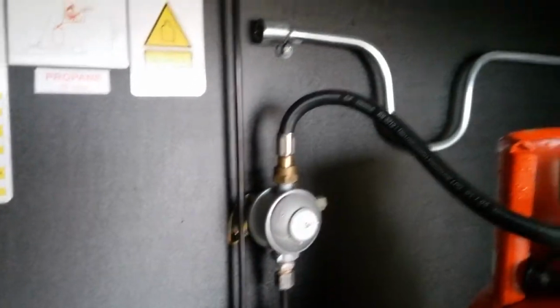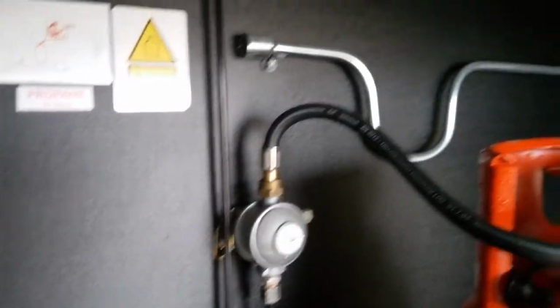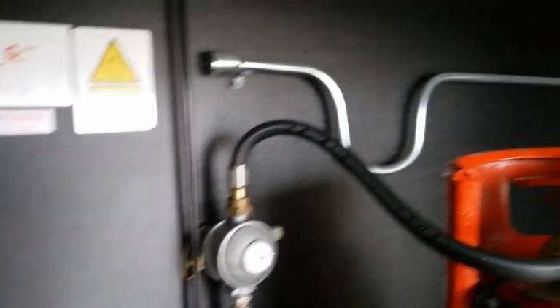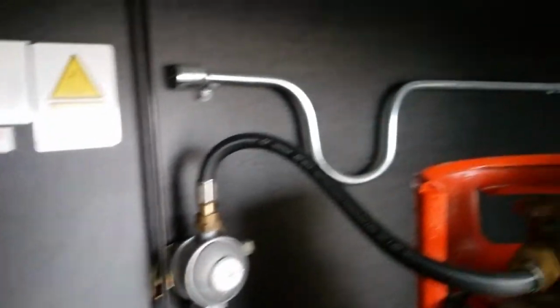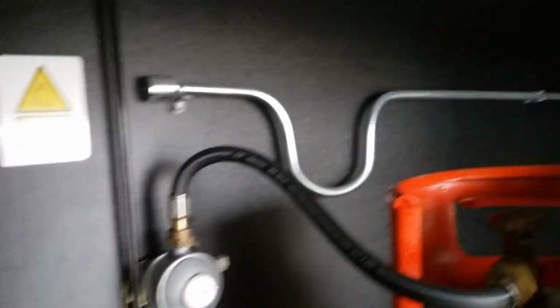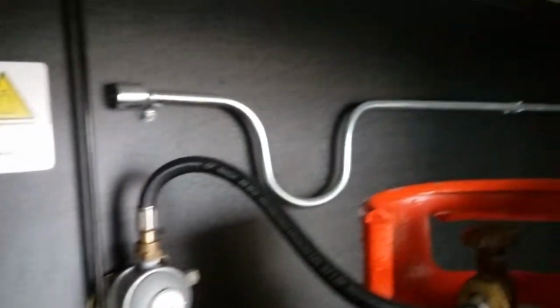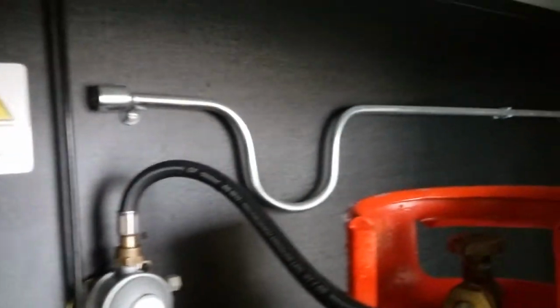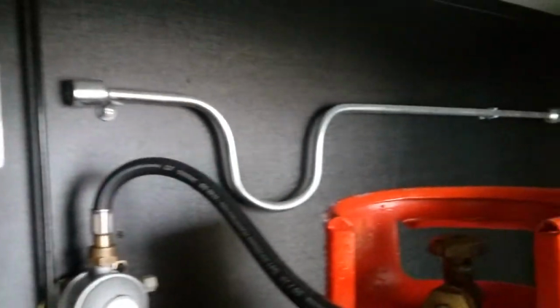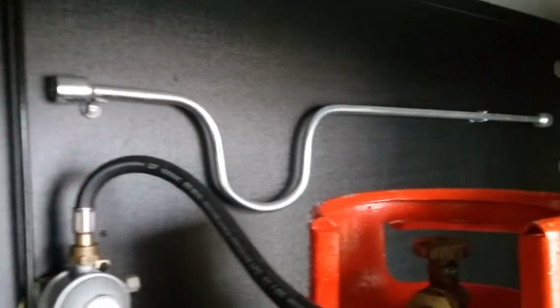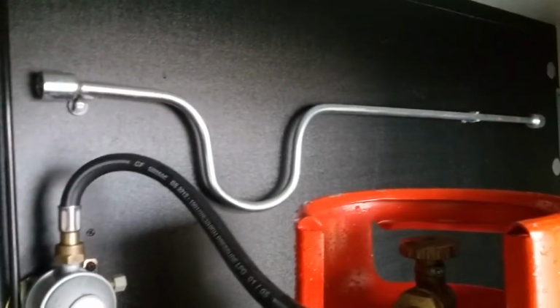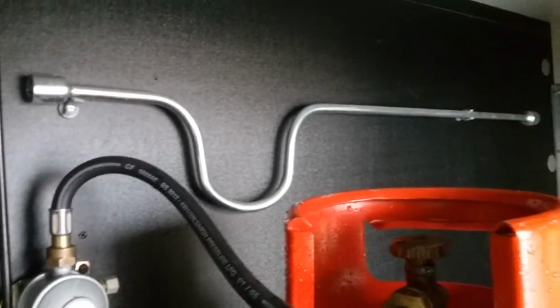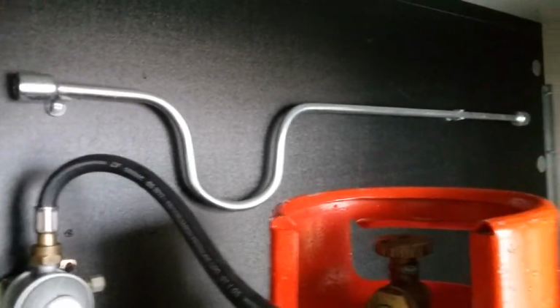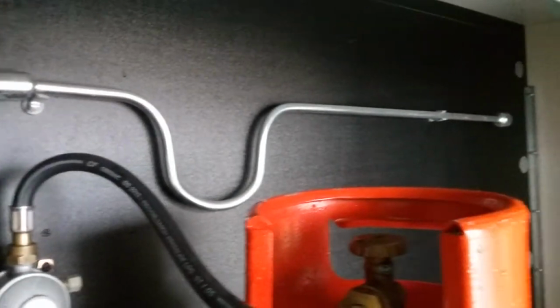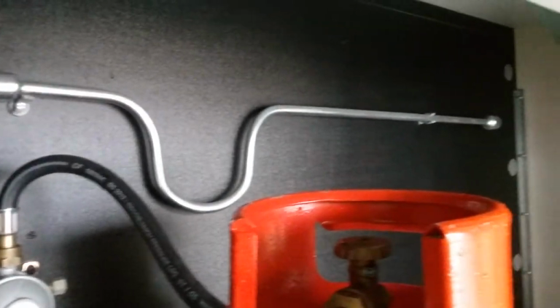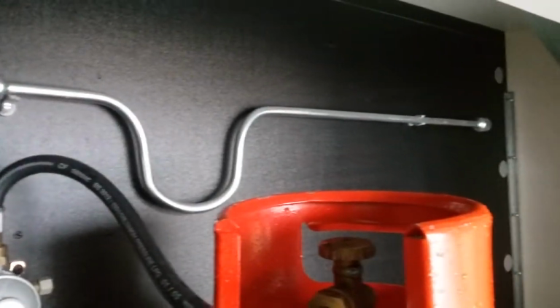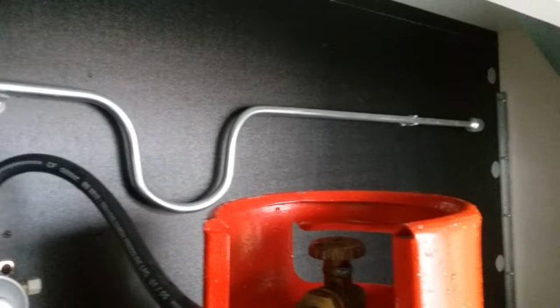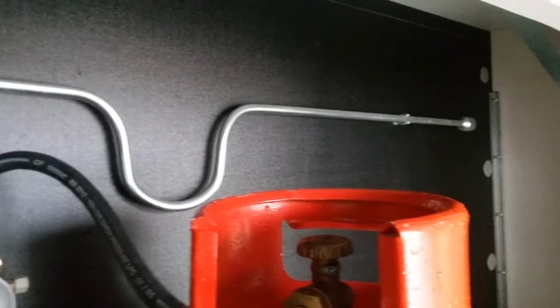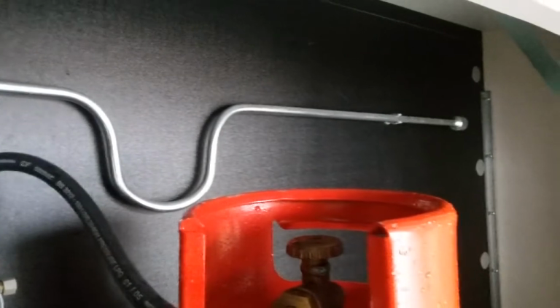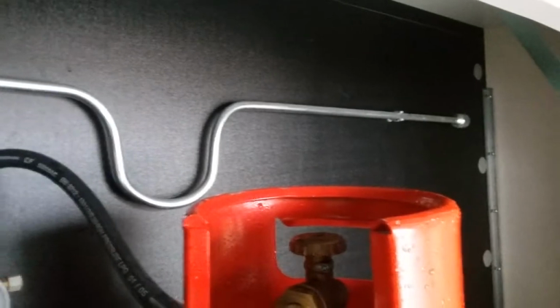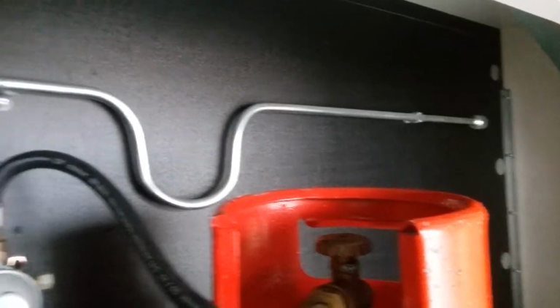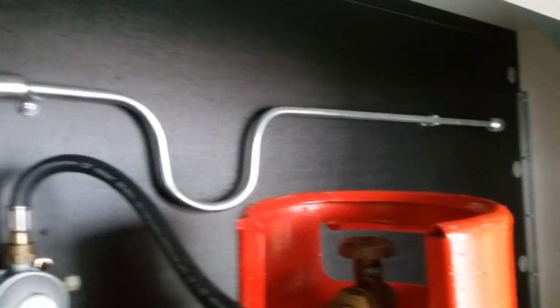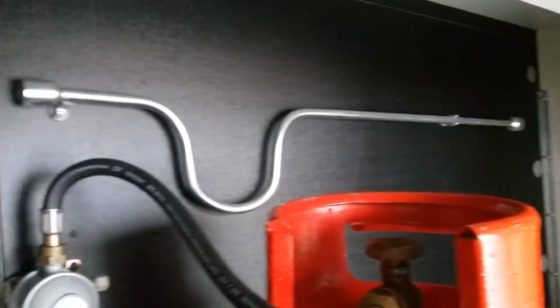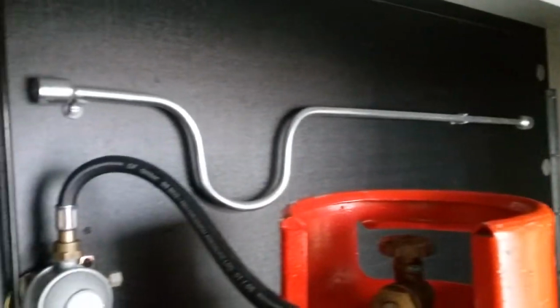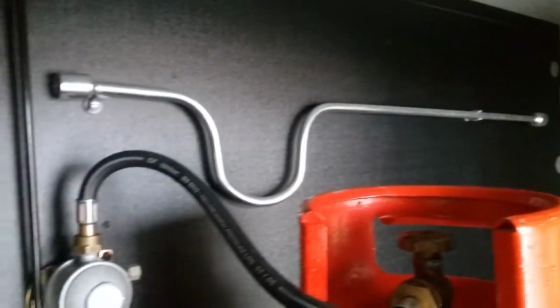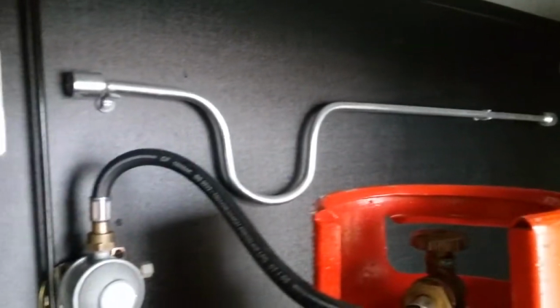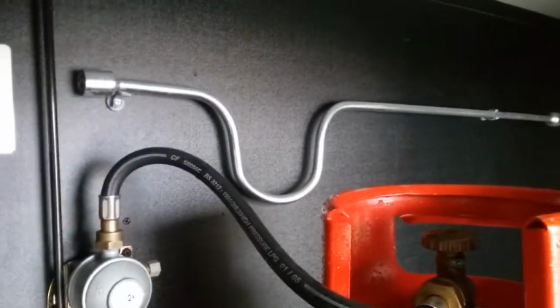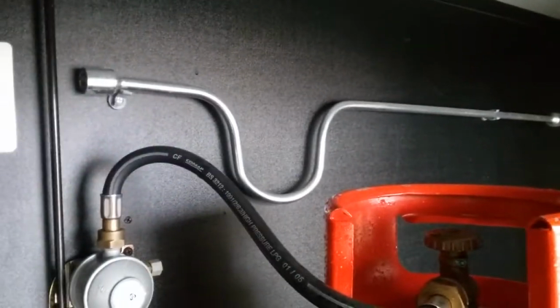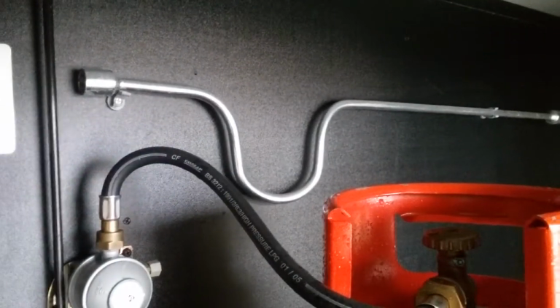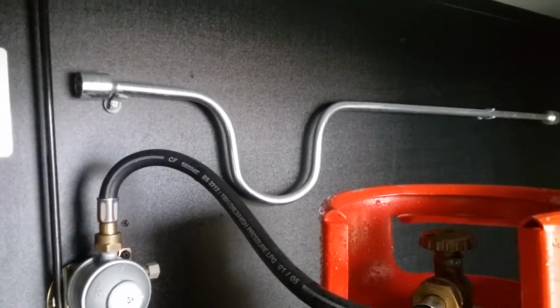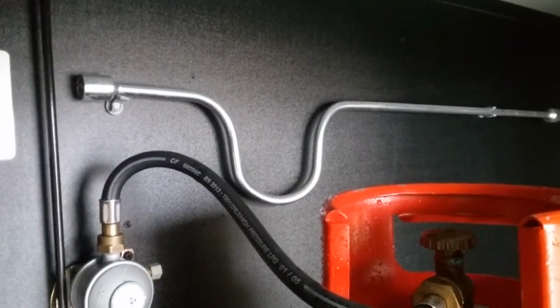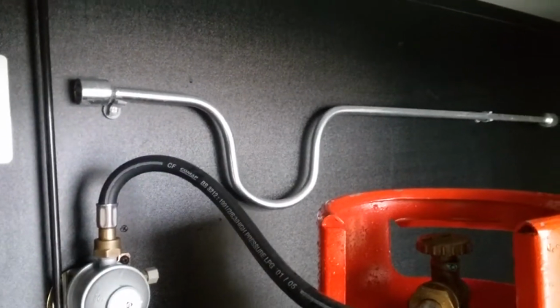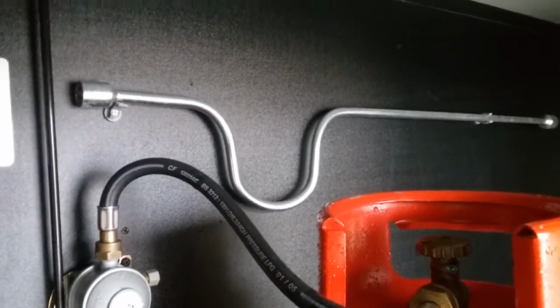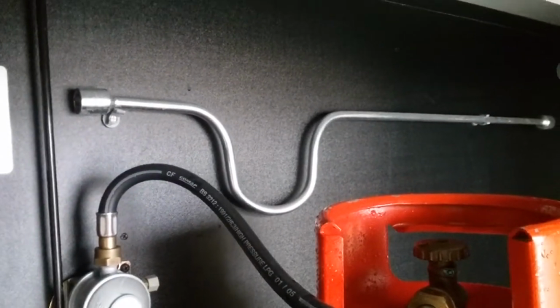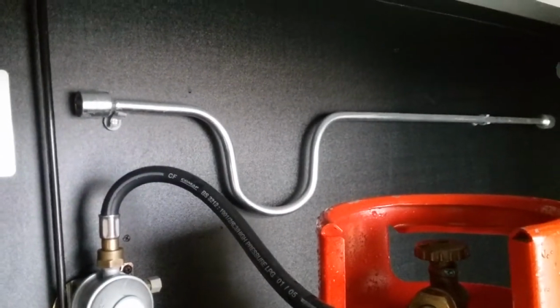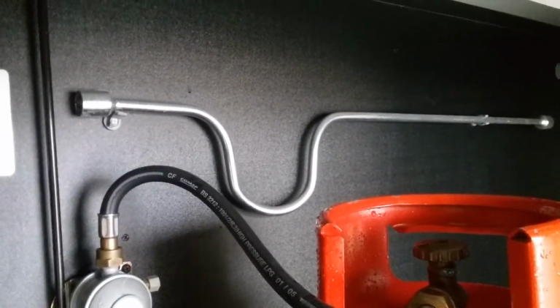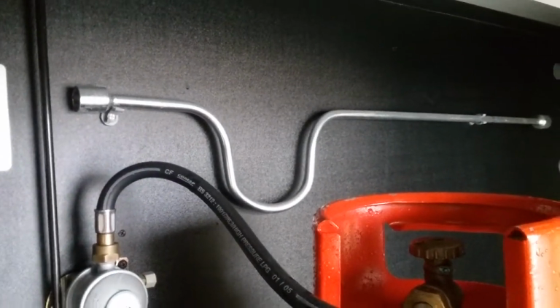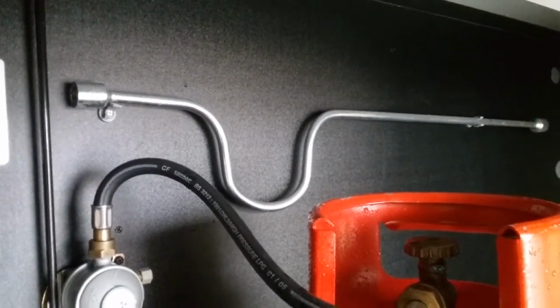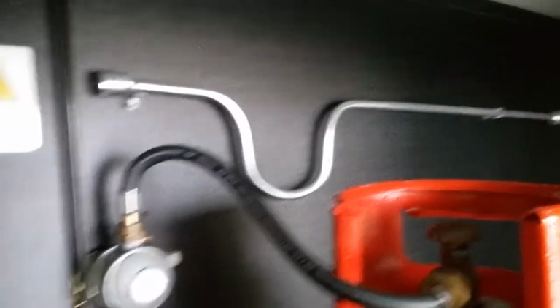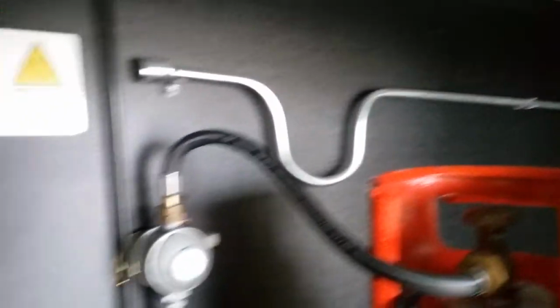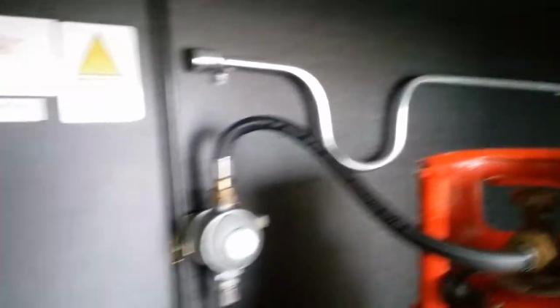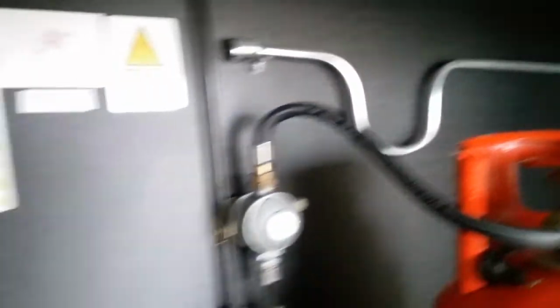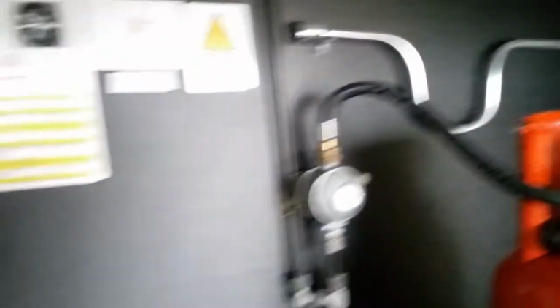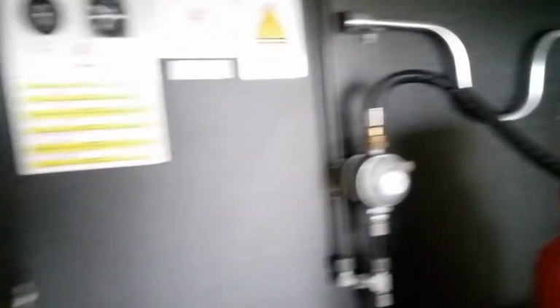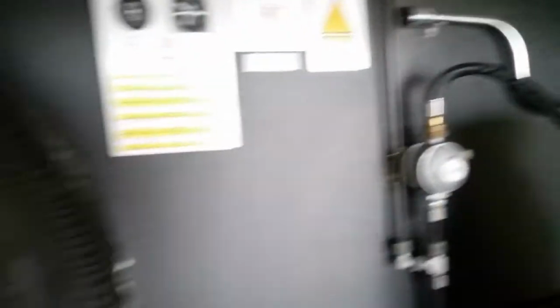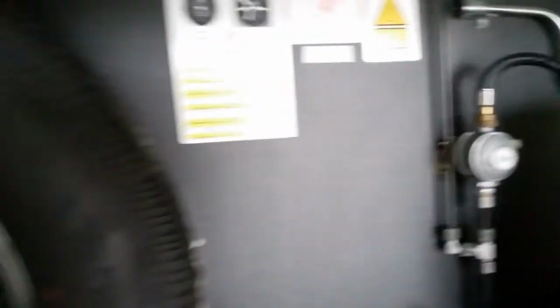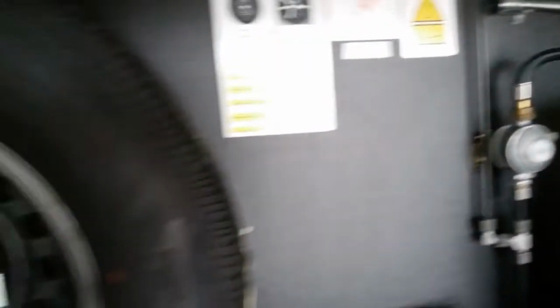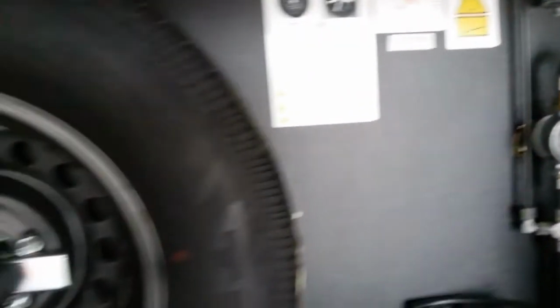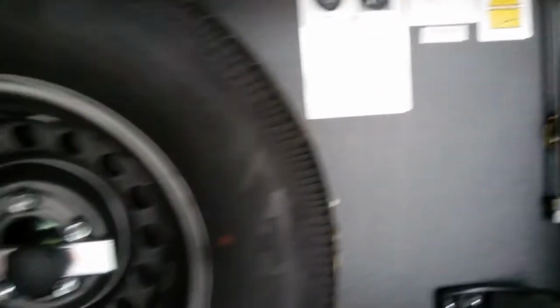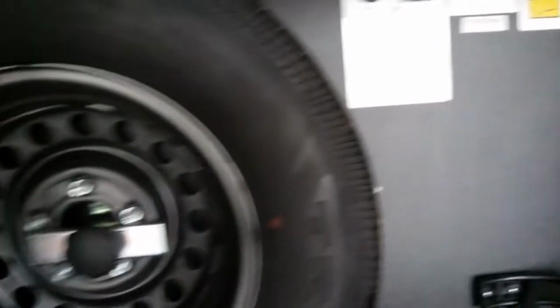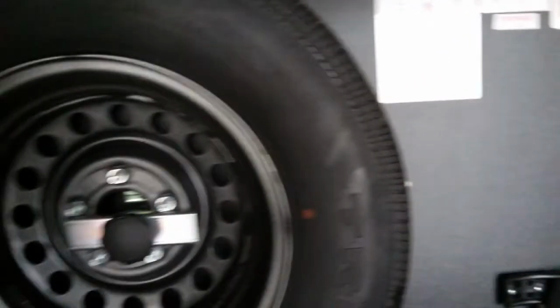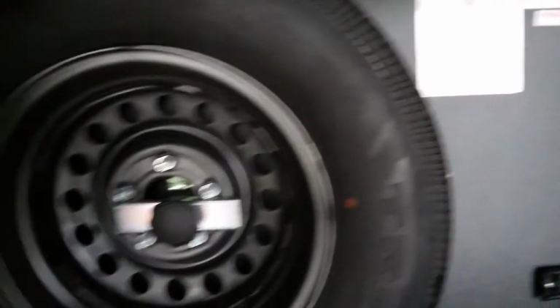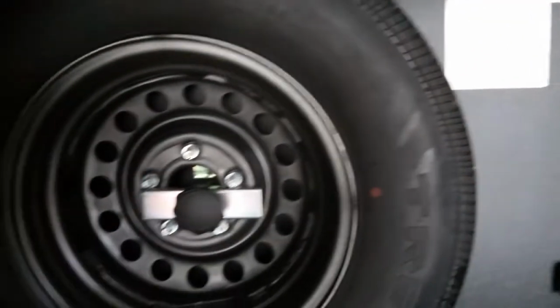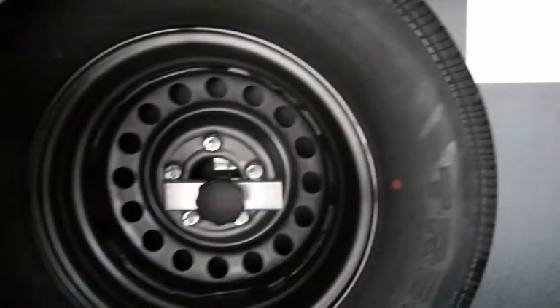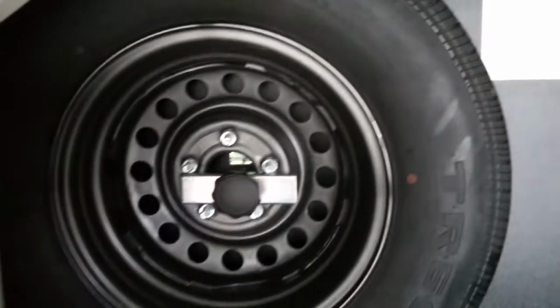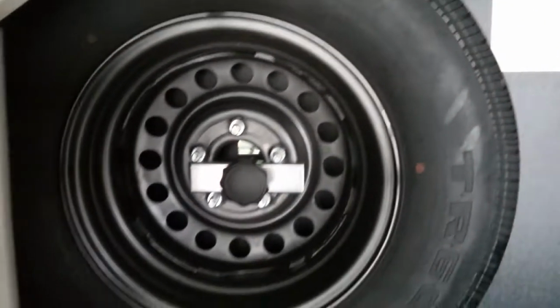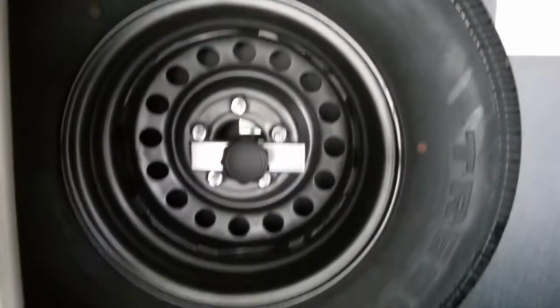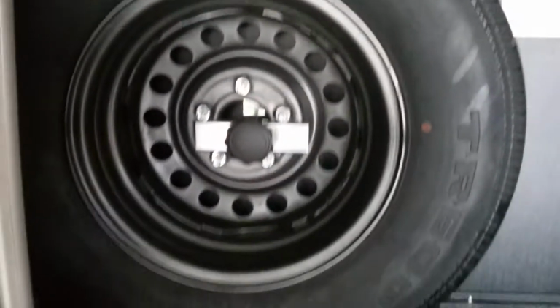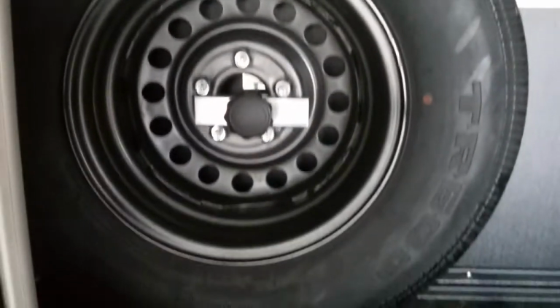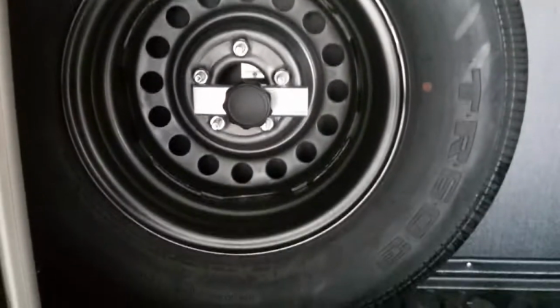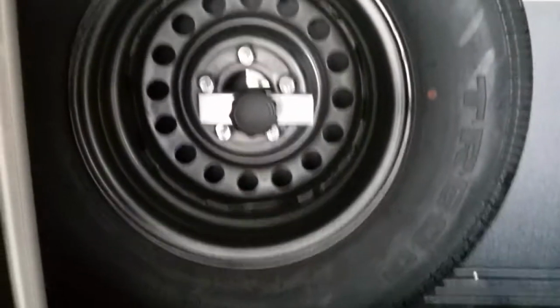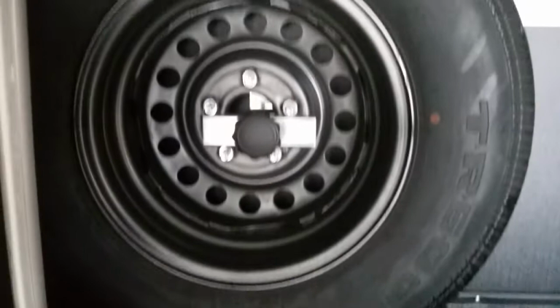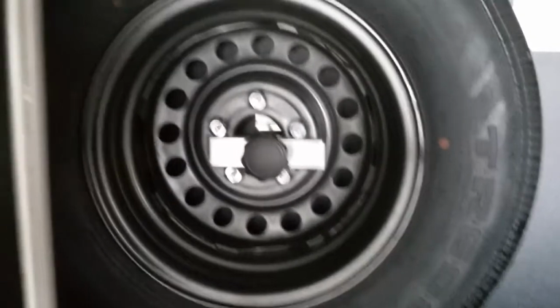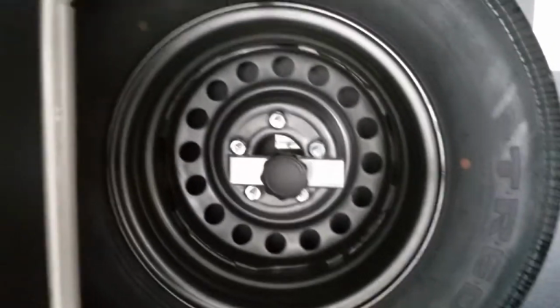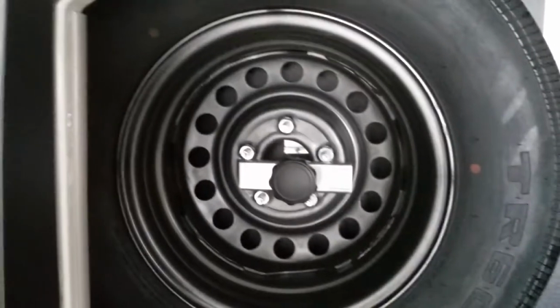Also in the gas locker we have the corner steady winding handle and the spare wheel.